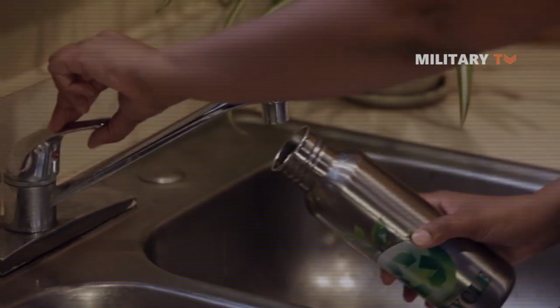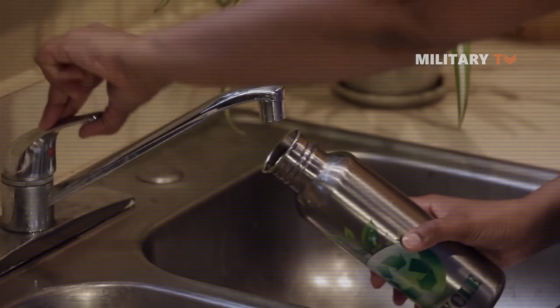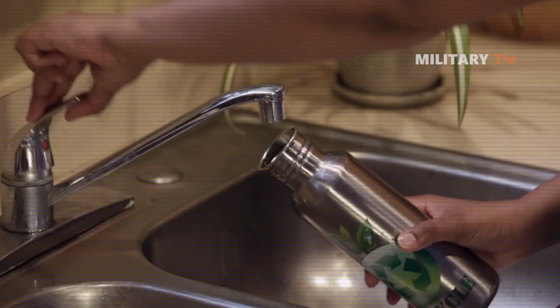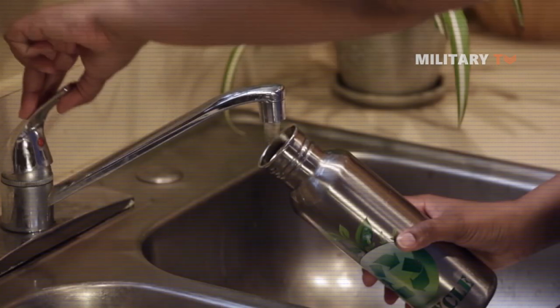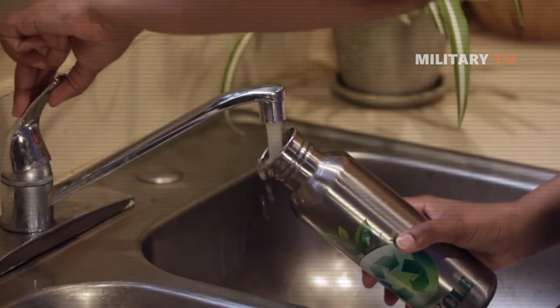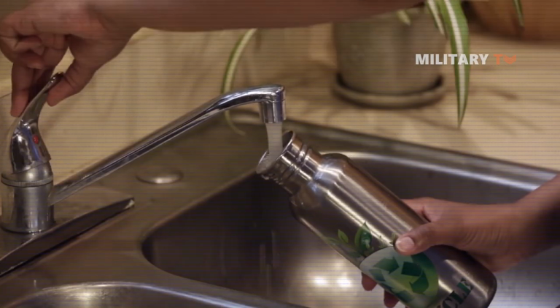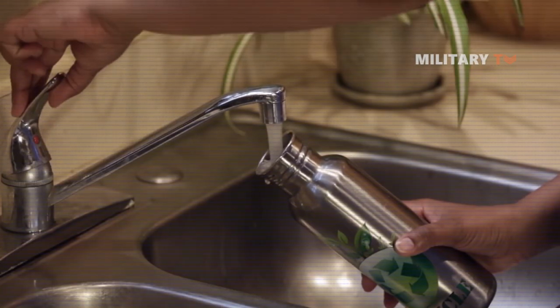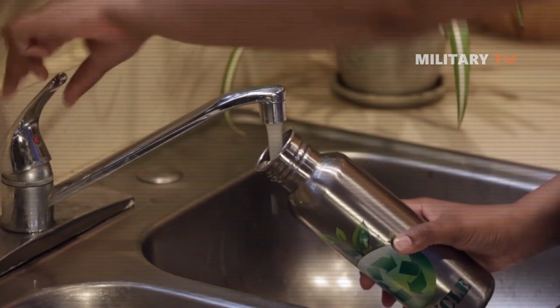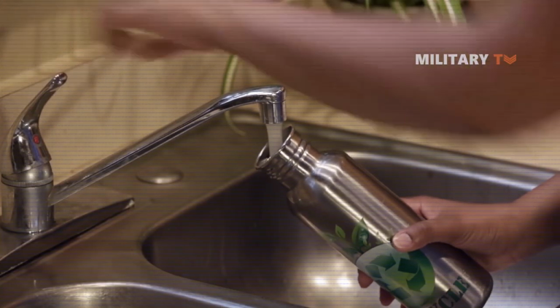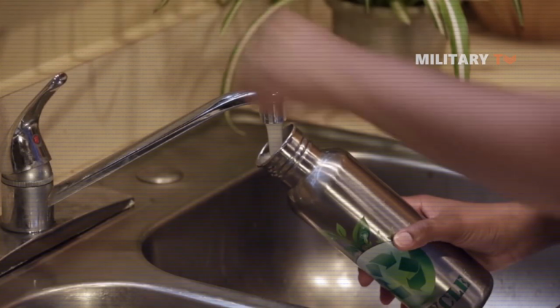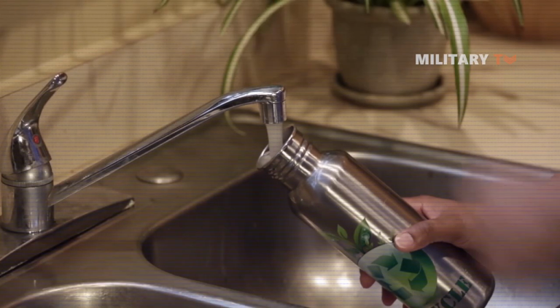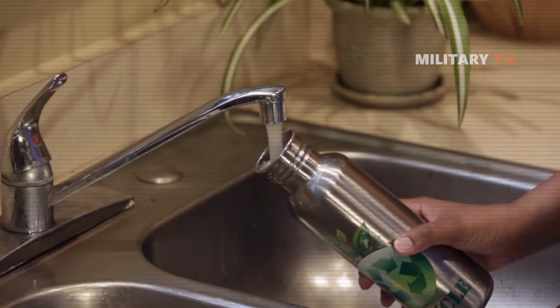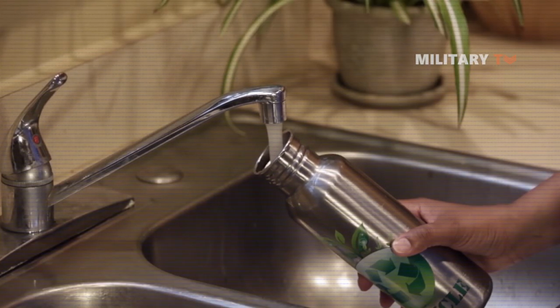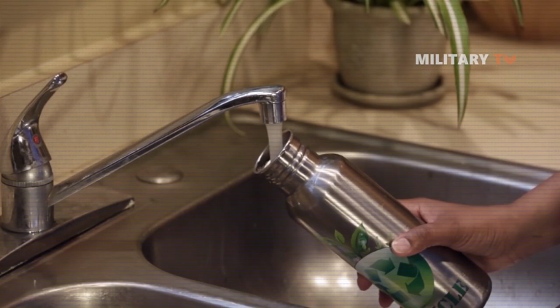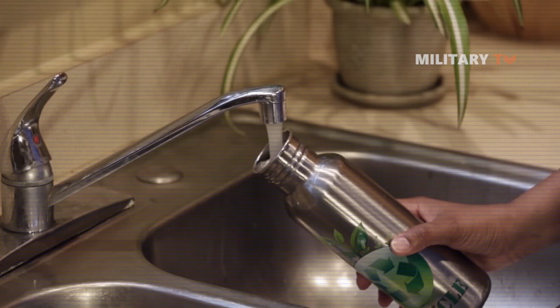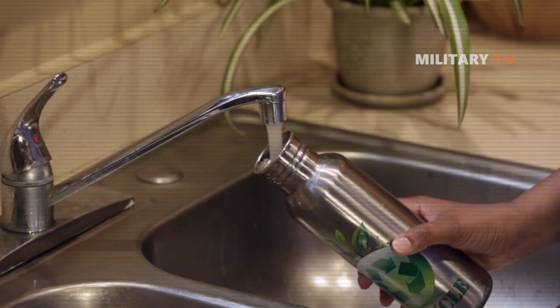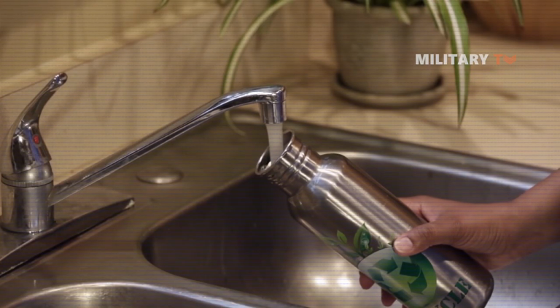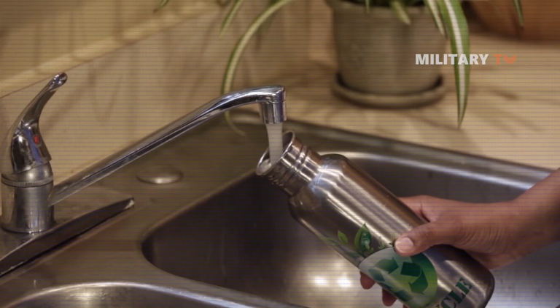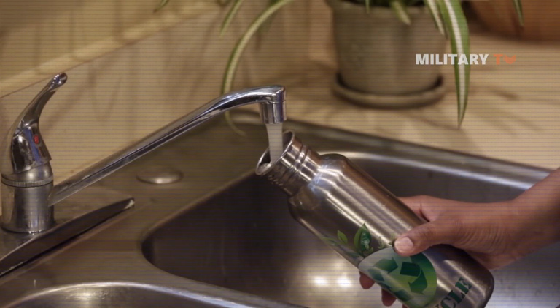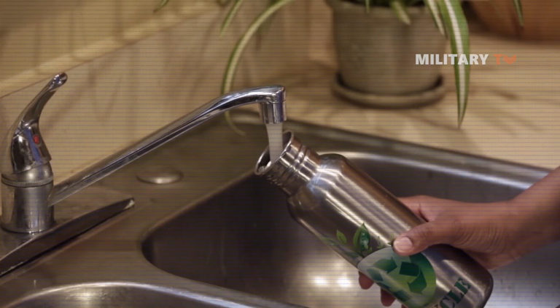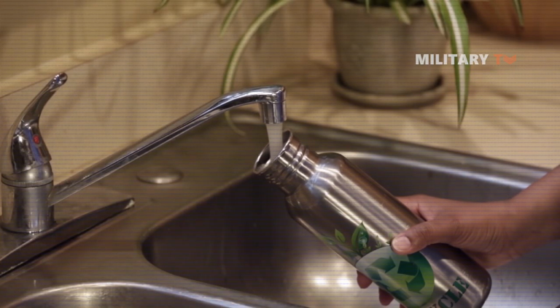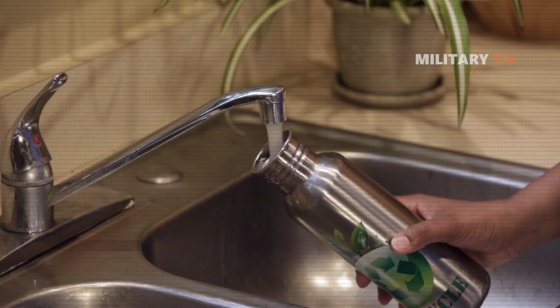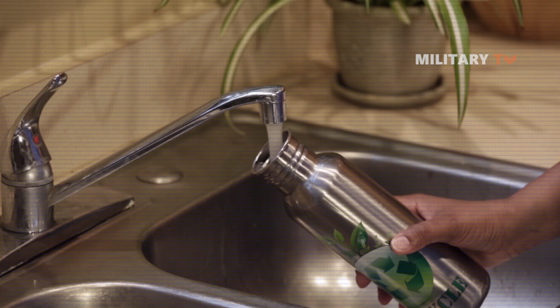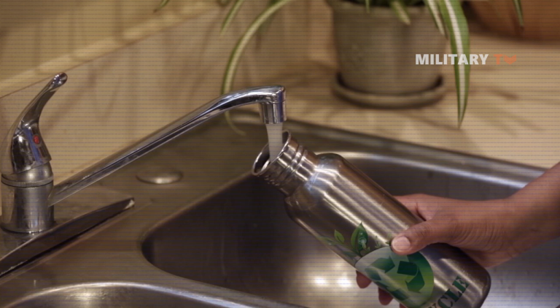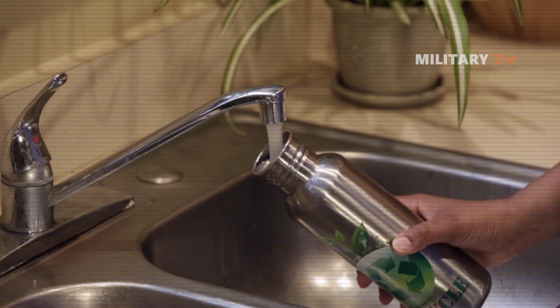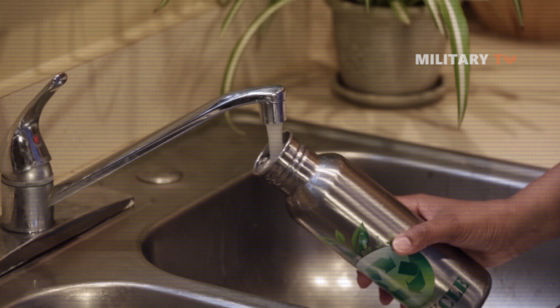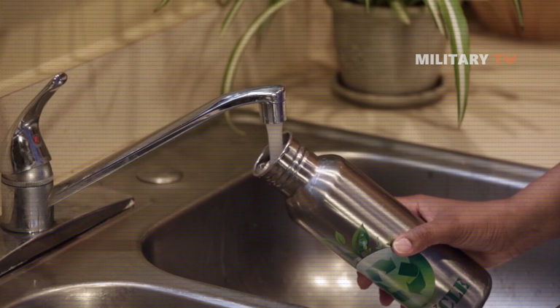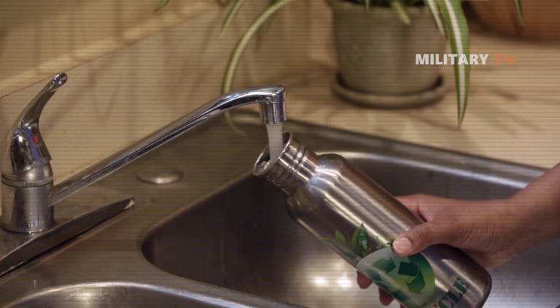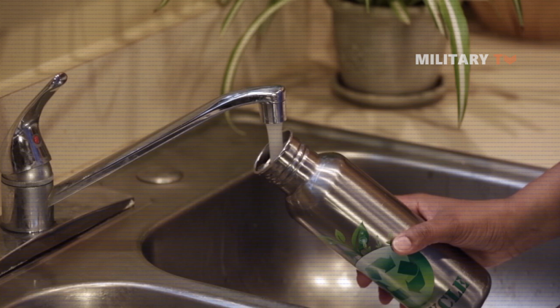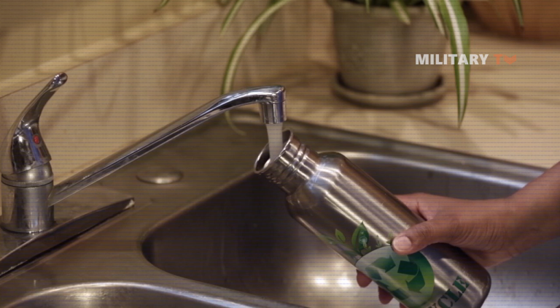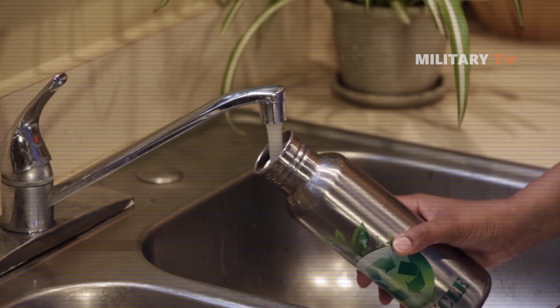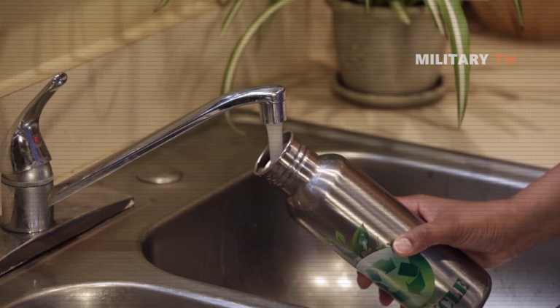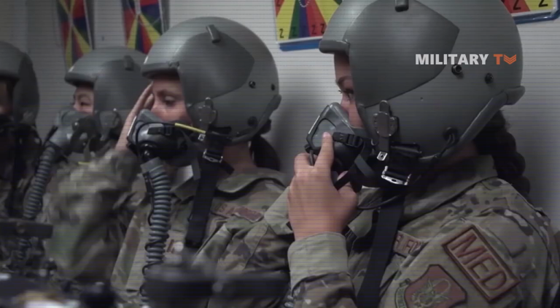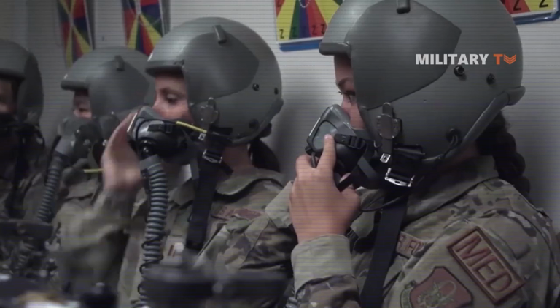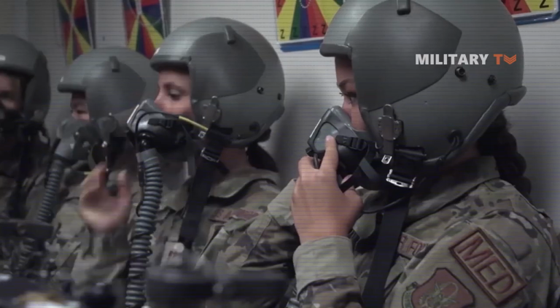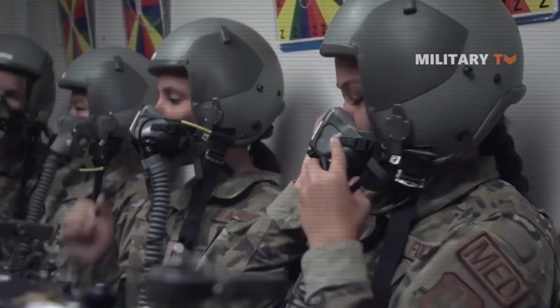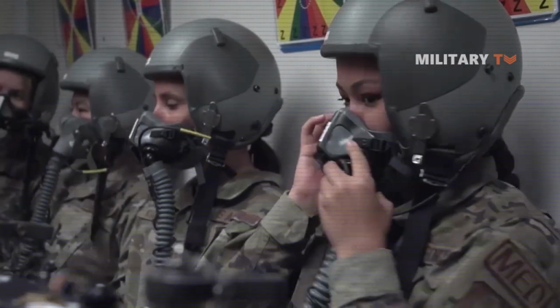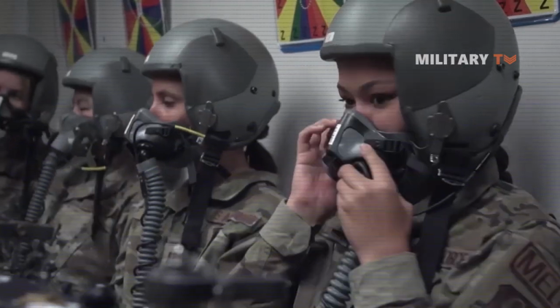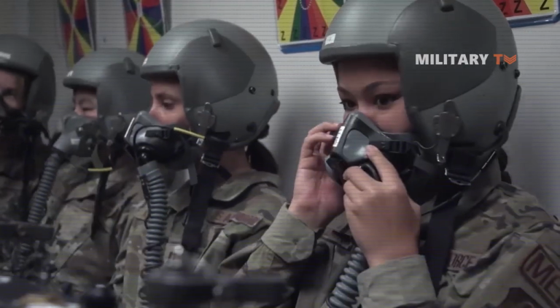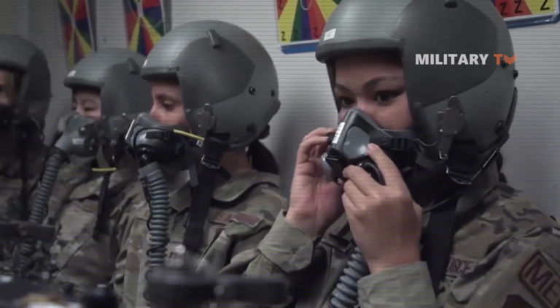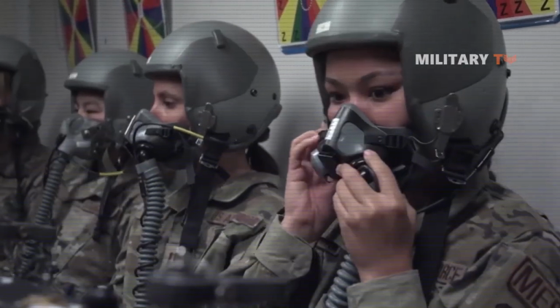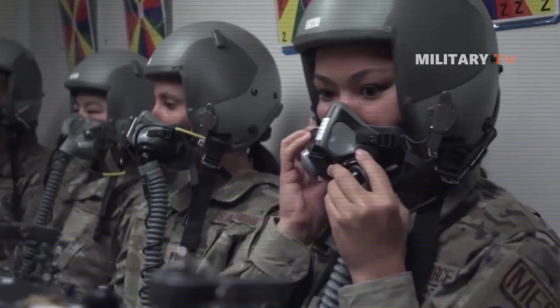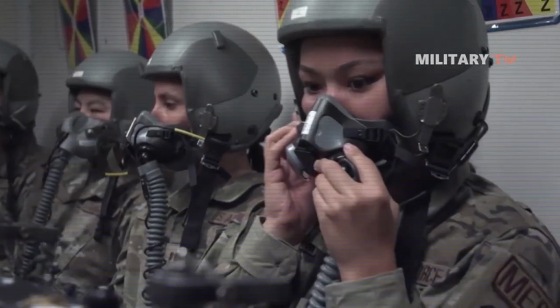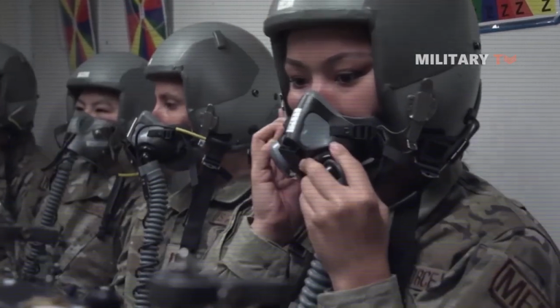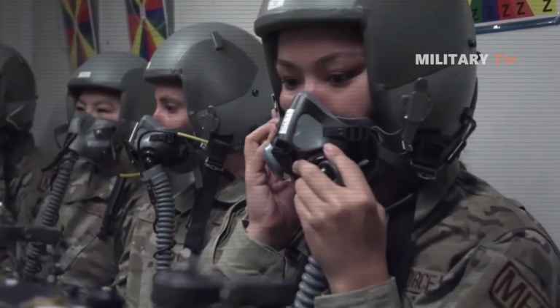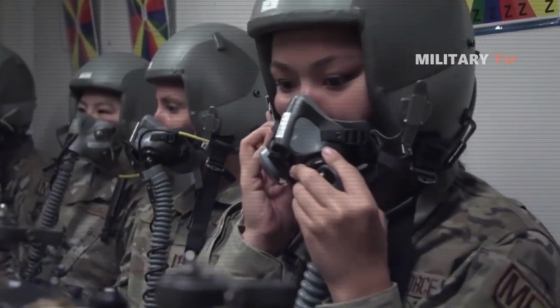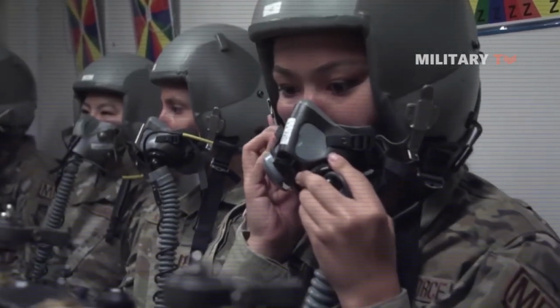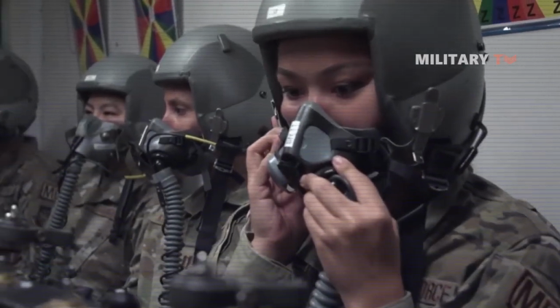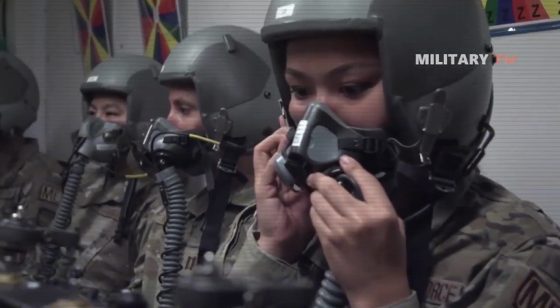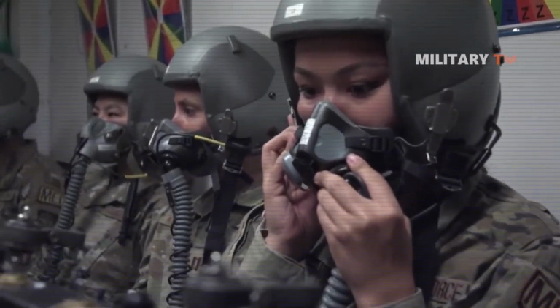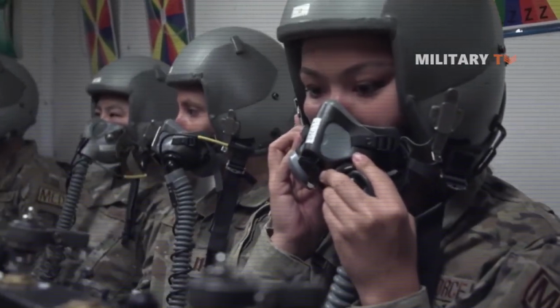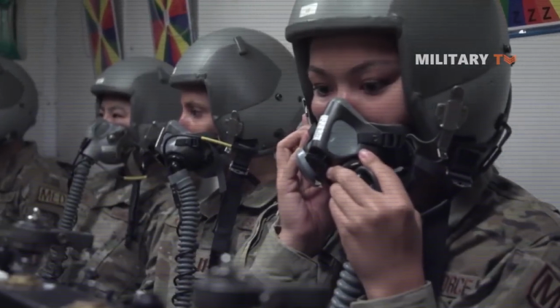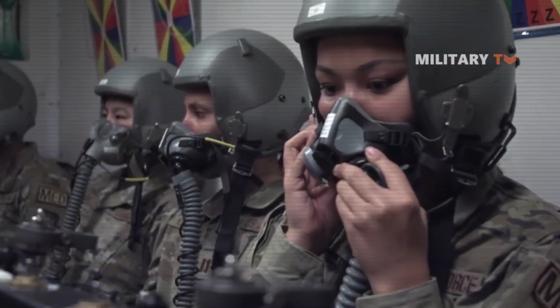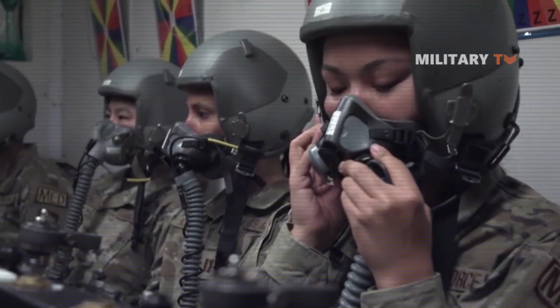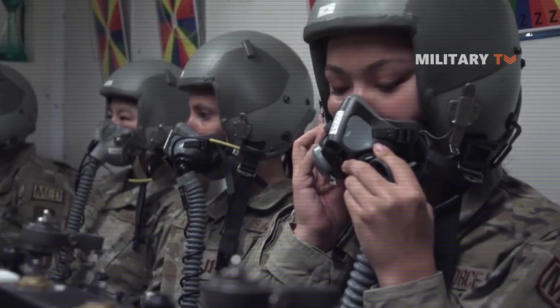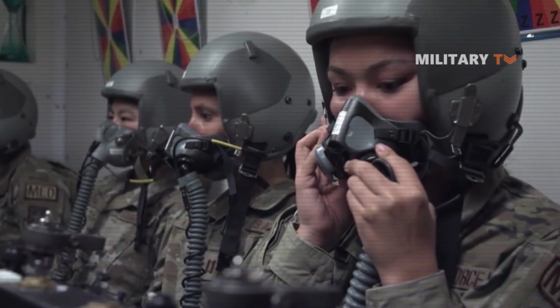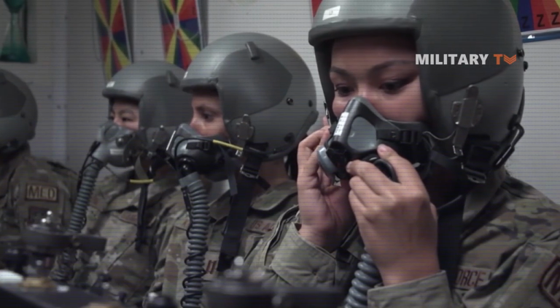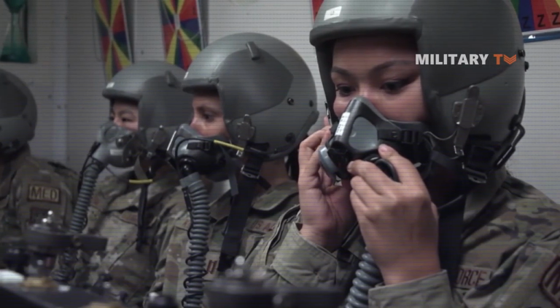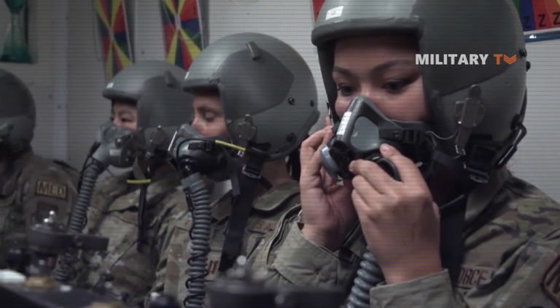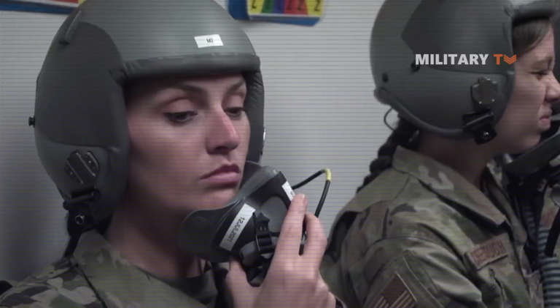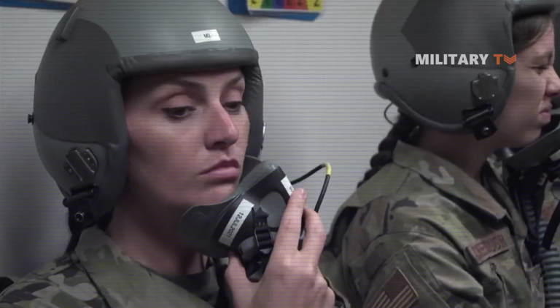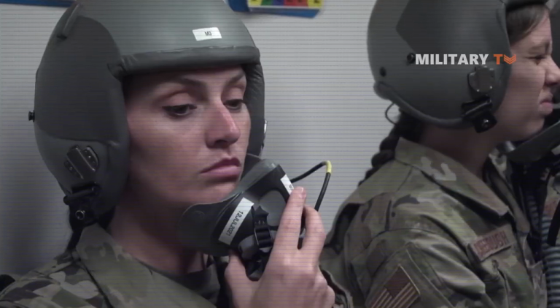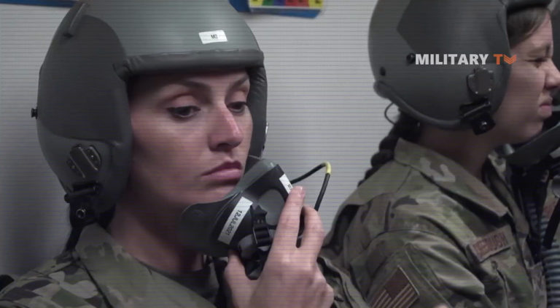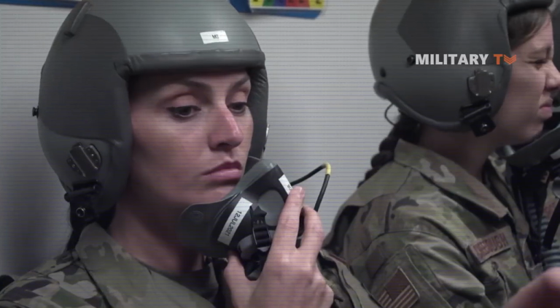As we know, people can probably spend days without water, but having no oxygen within a few minutes might lead us to serious consequences.